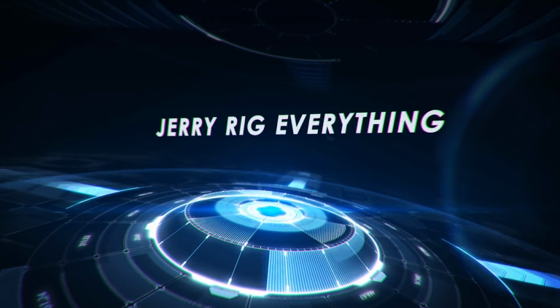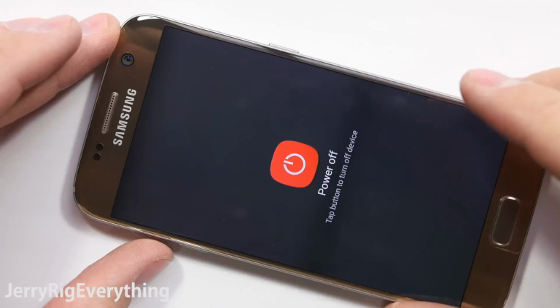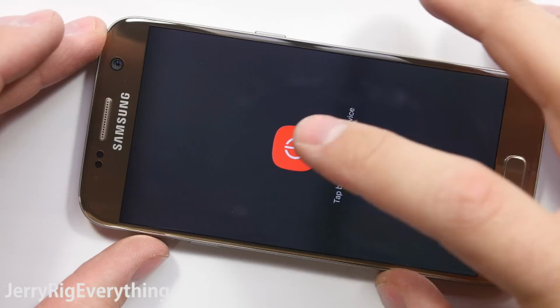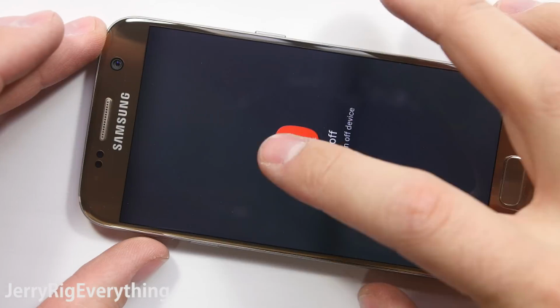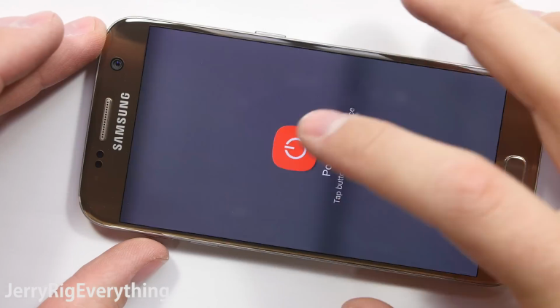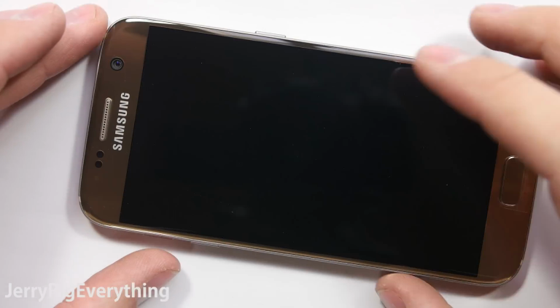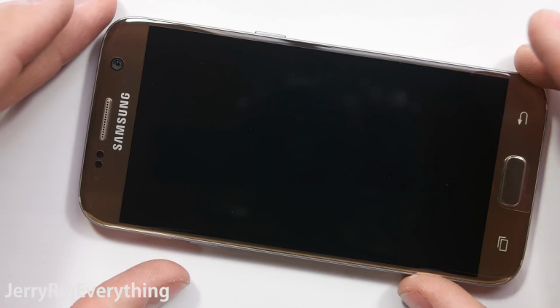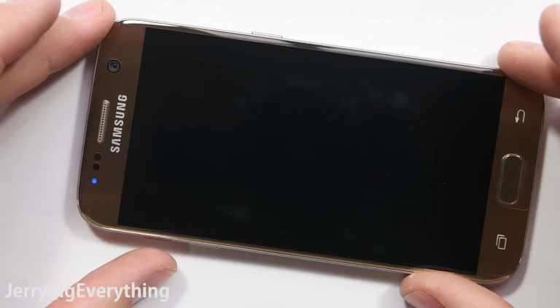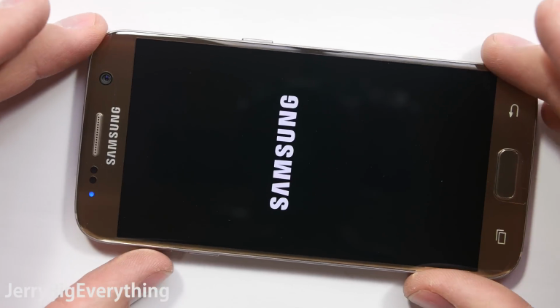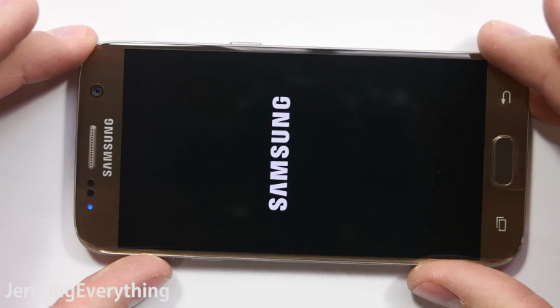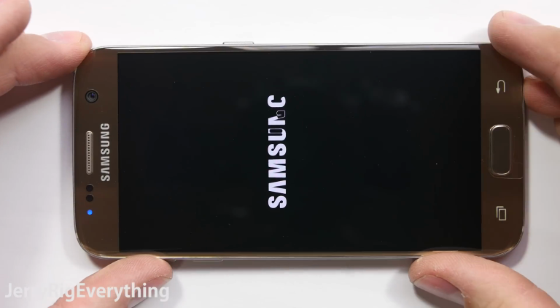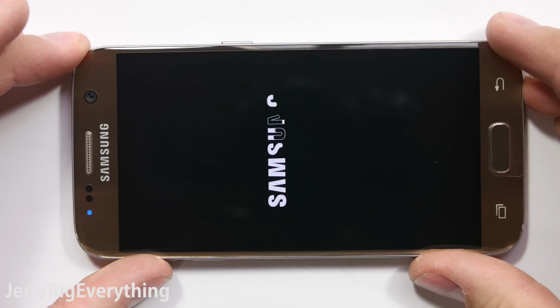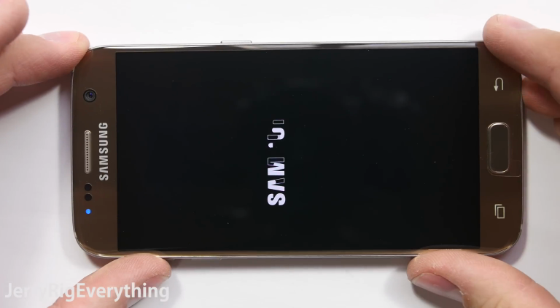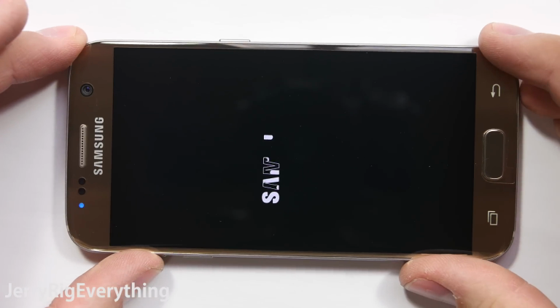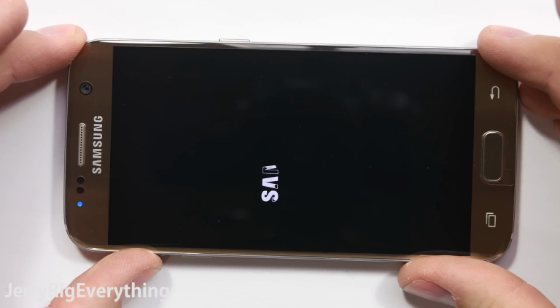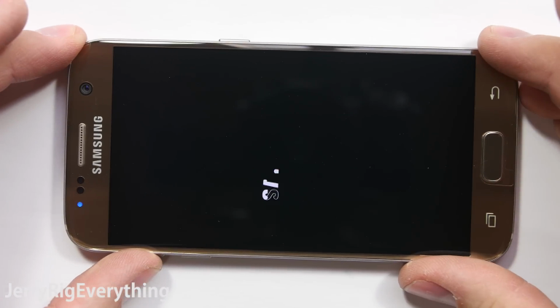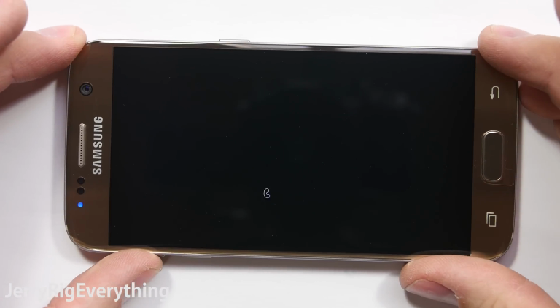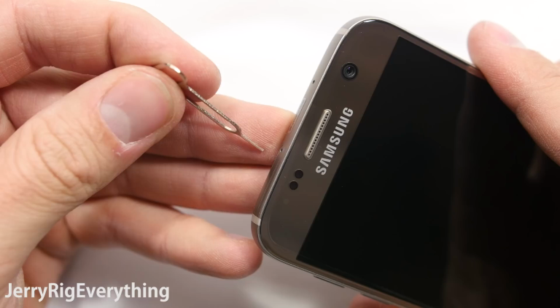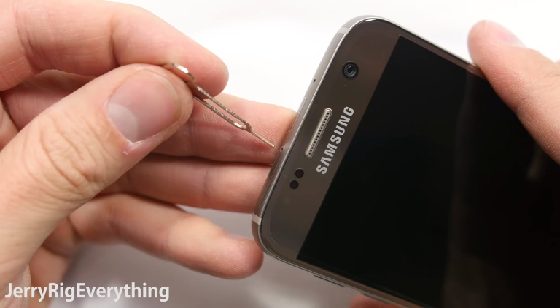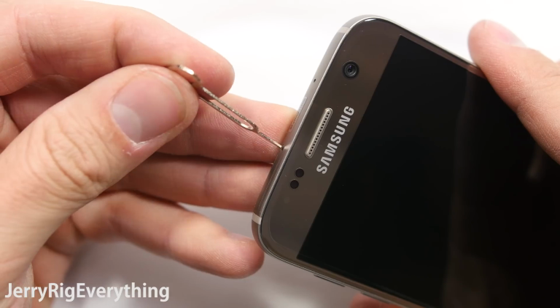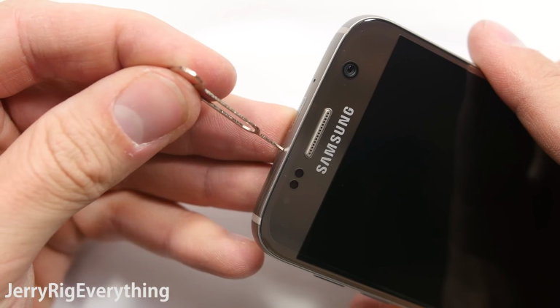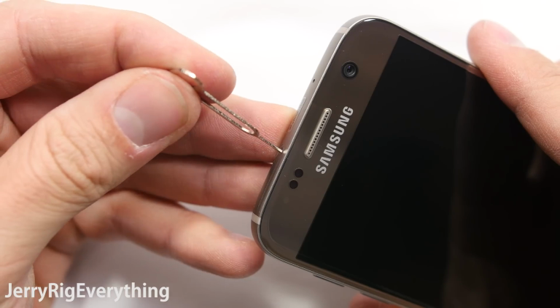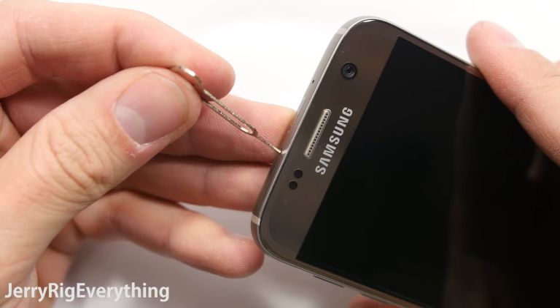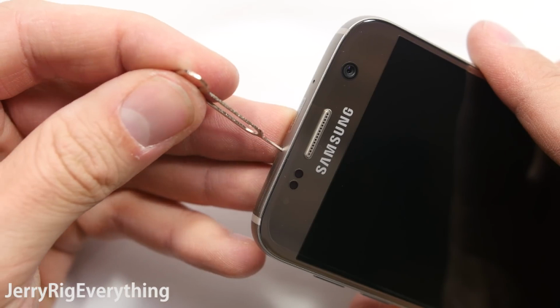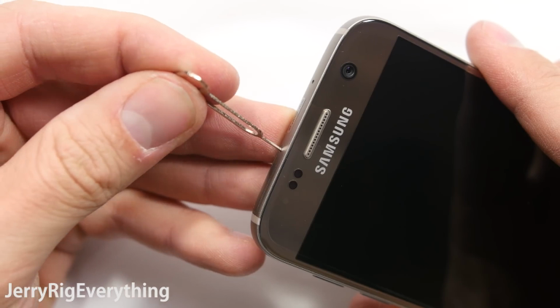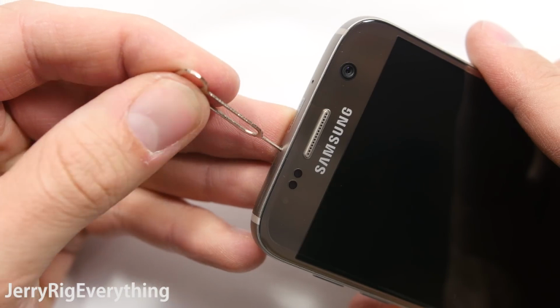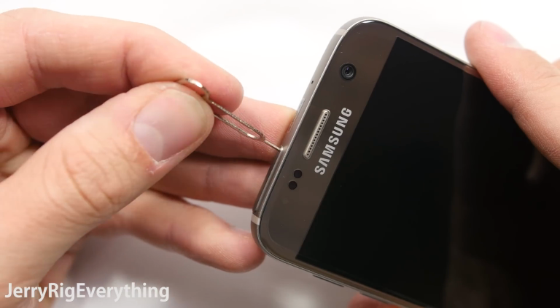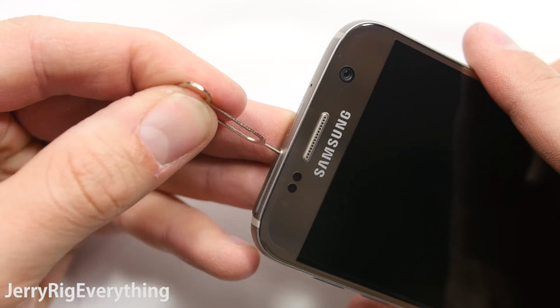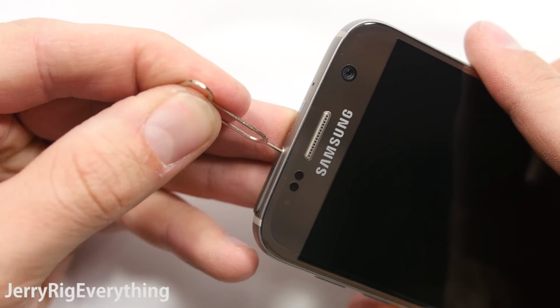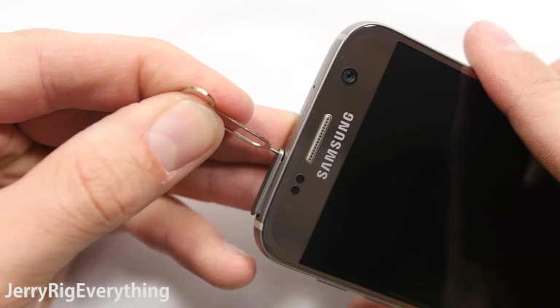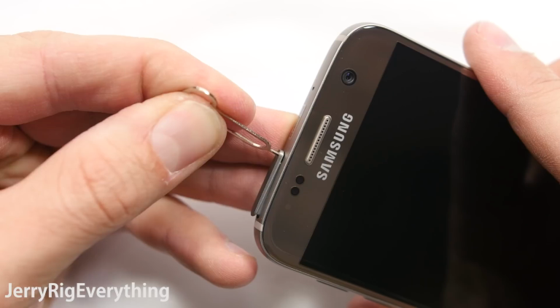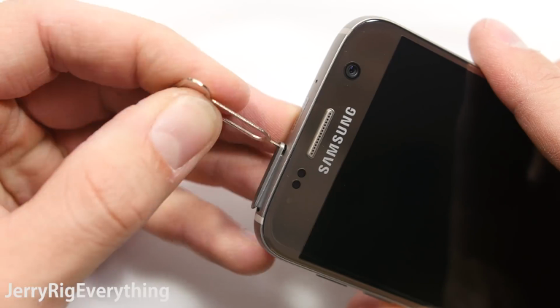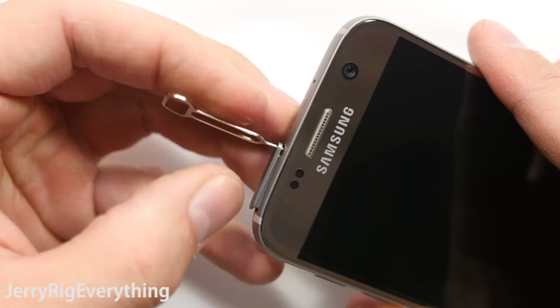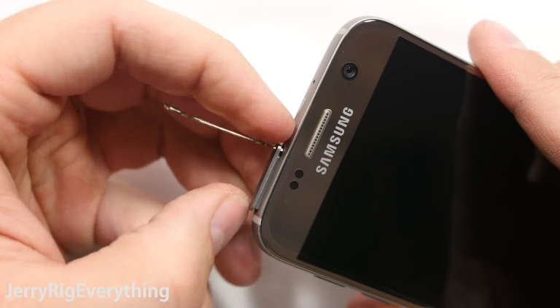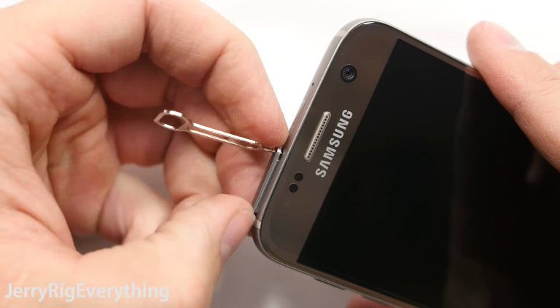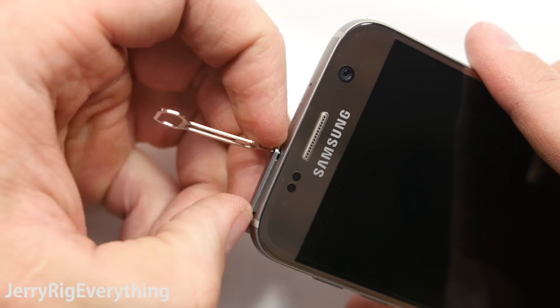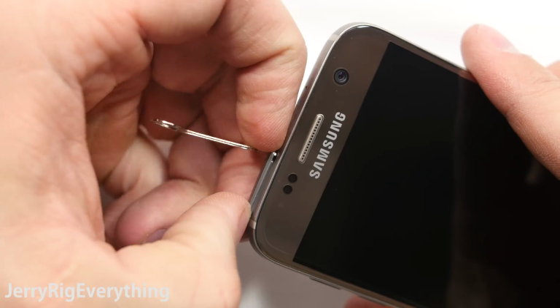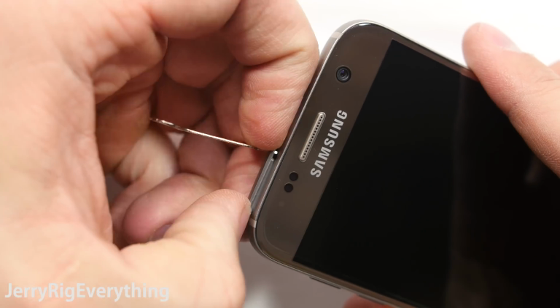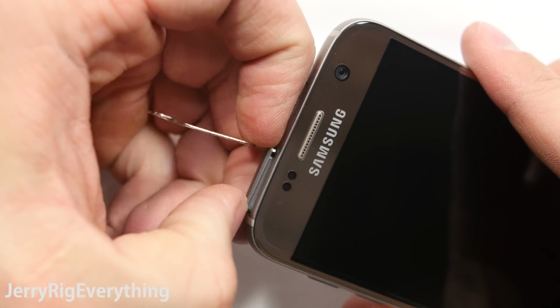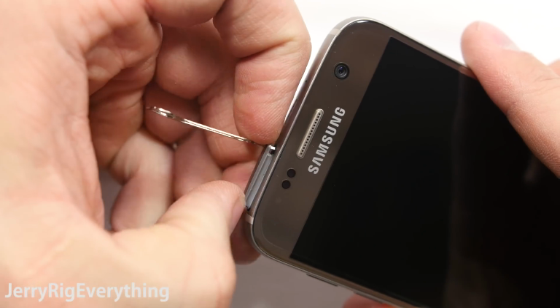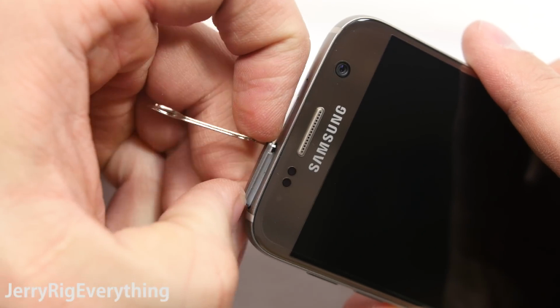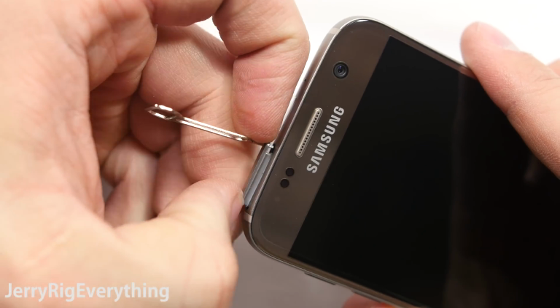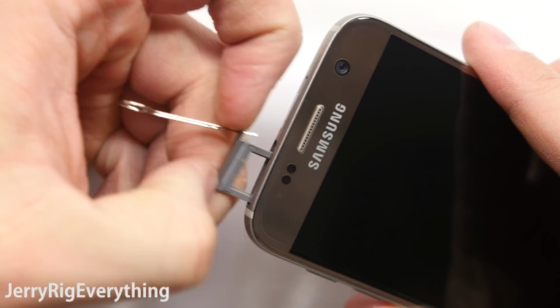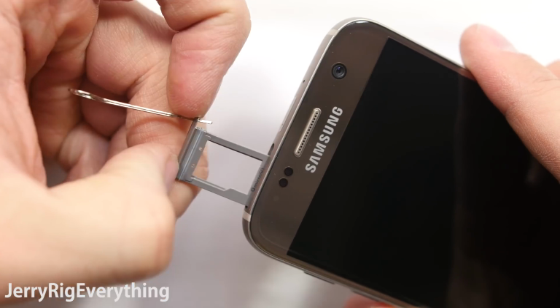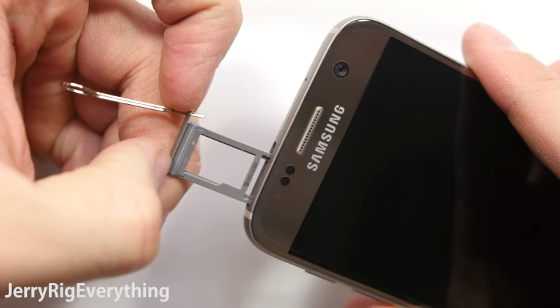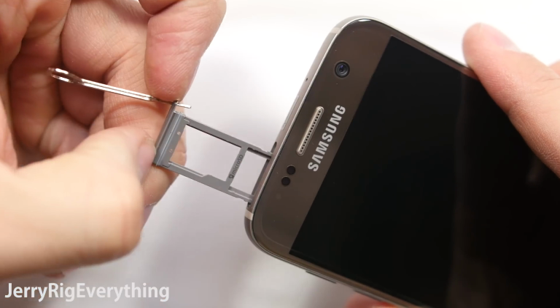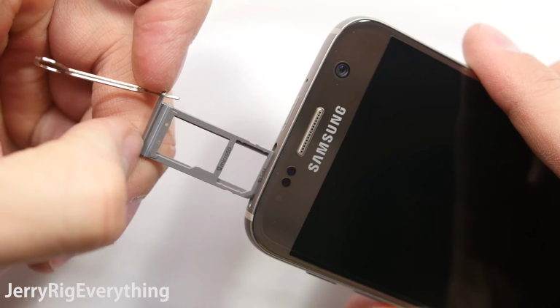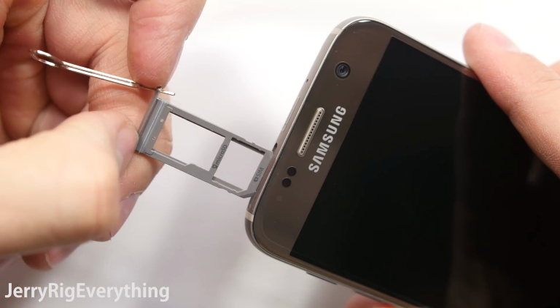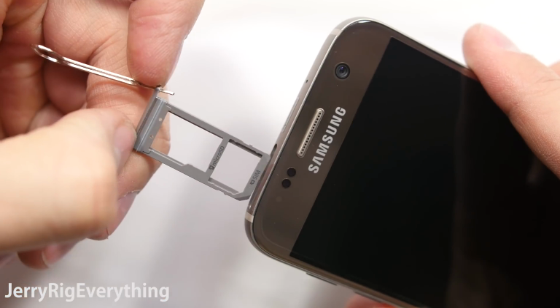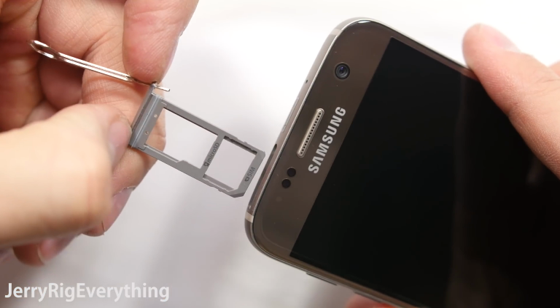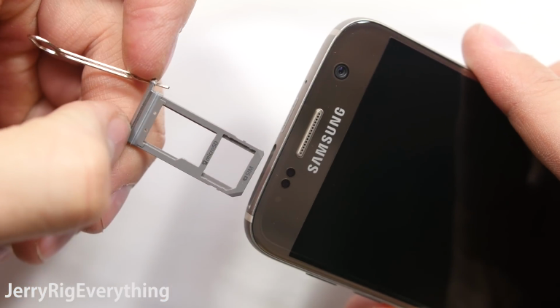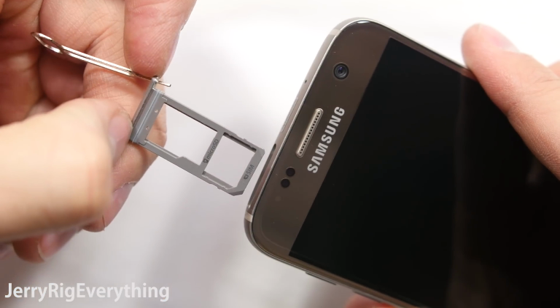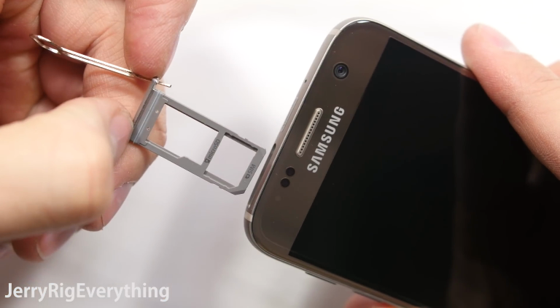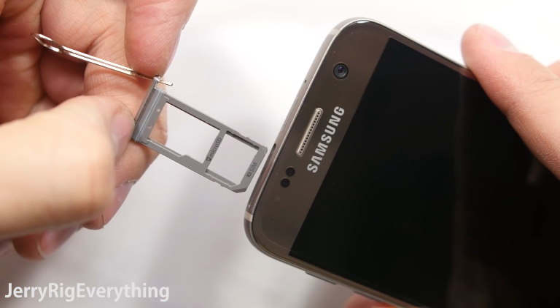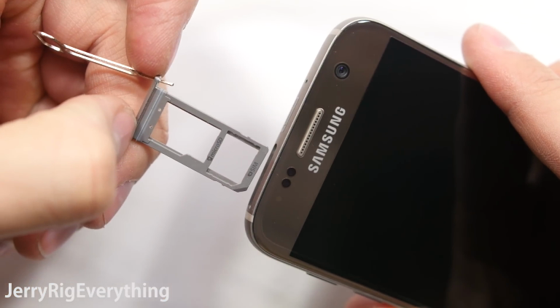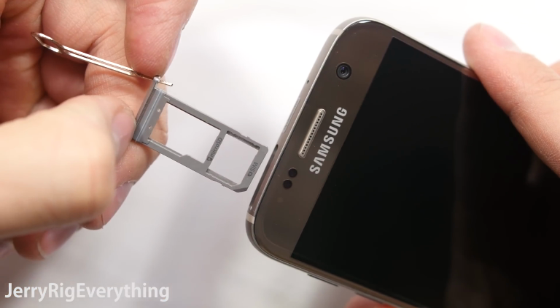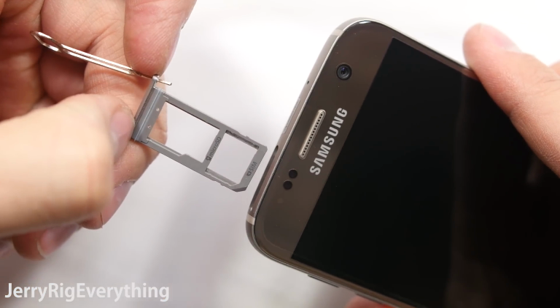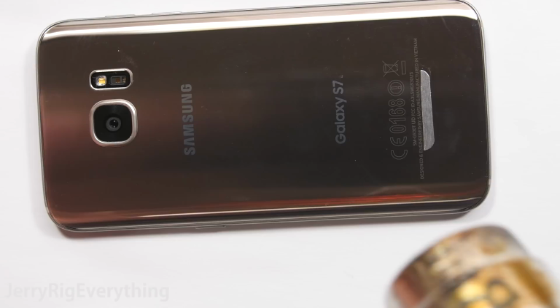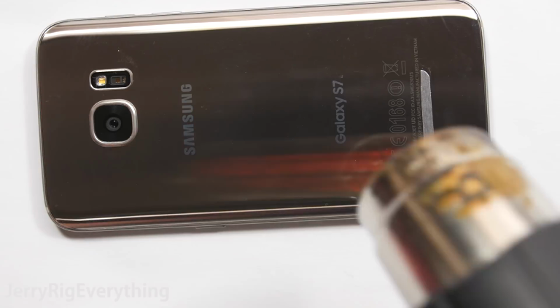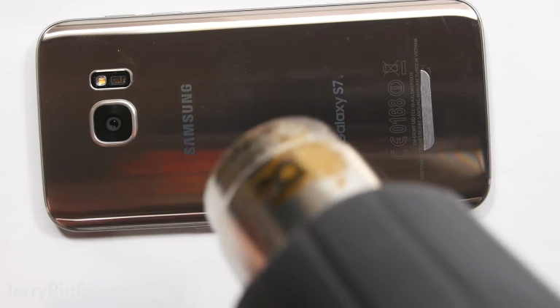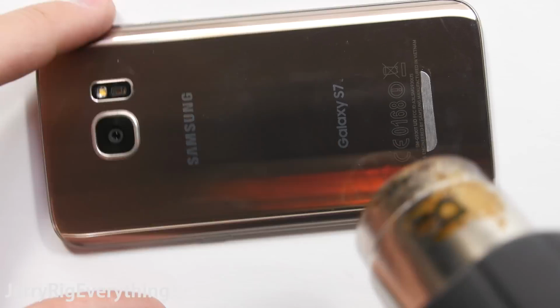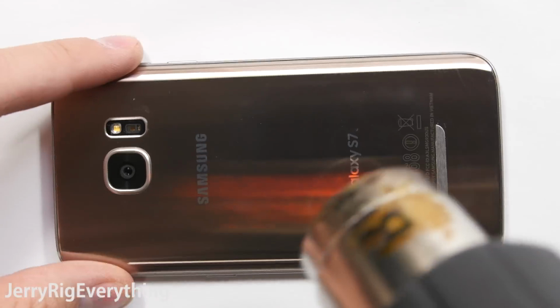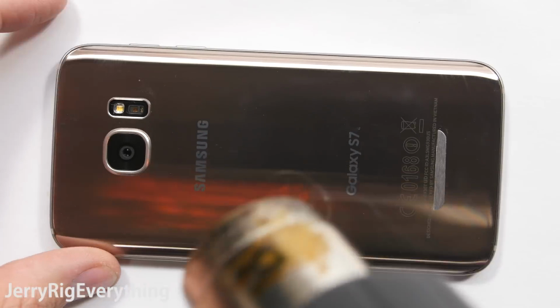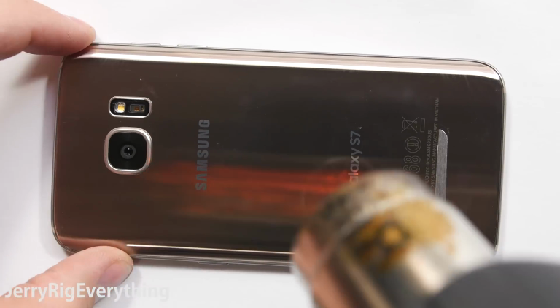First, turn the phone off, and then the easiest part of this whole repair will be removing the SIM card and SD card tray from the top.